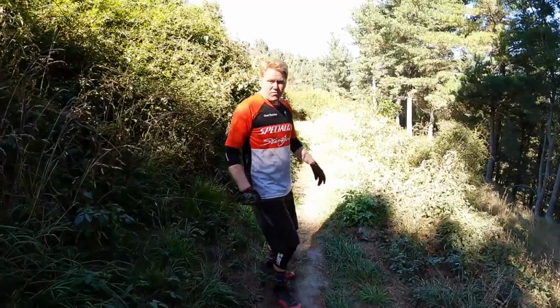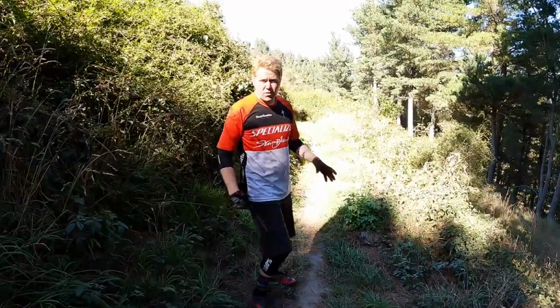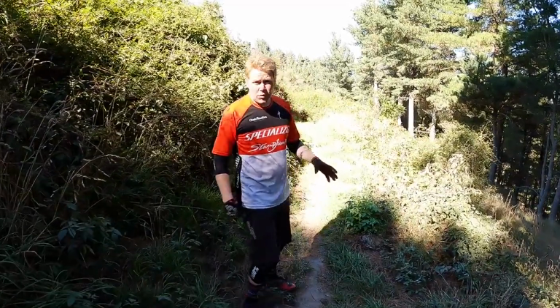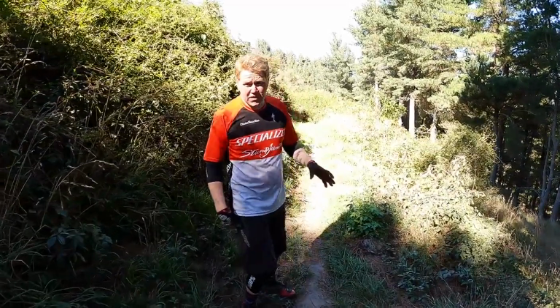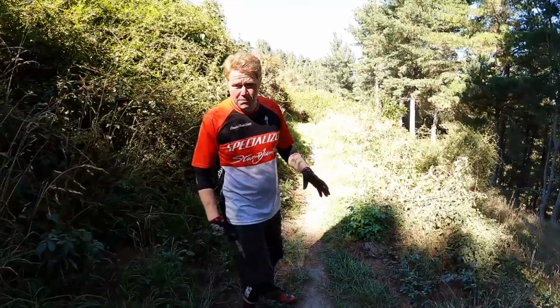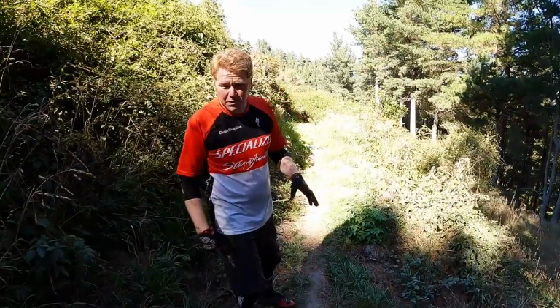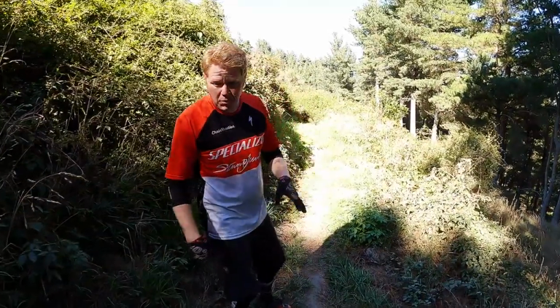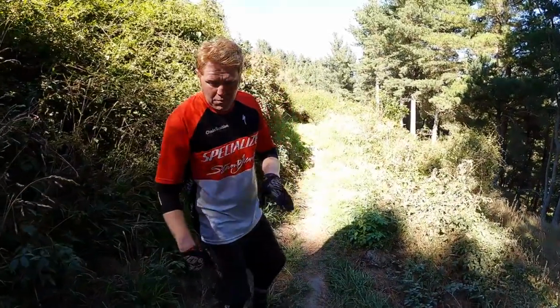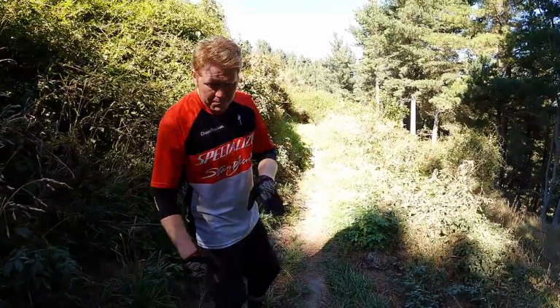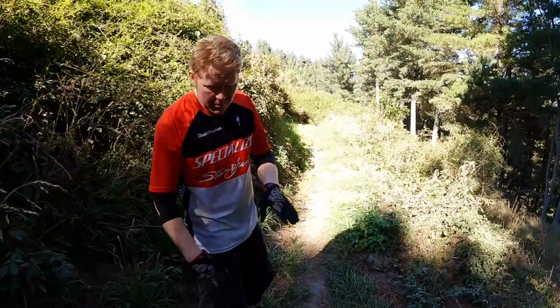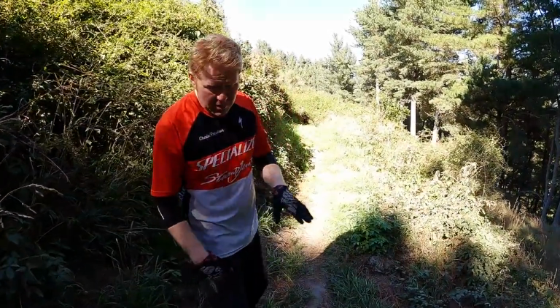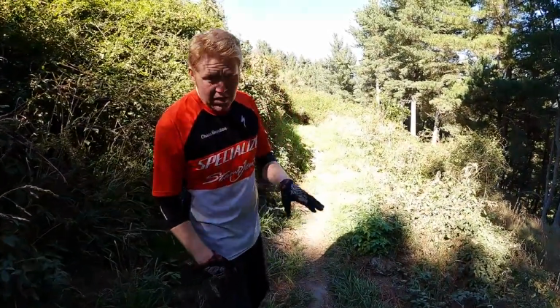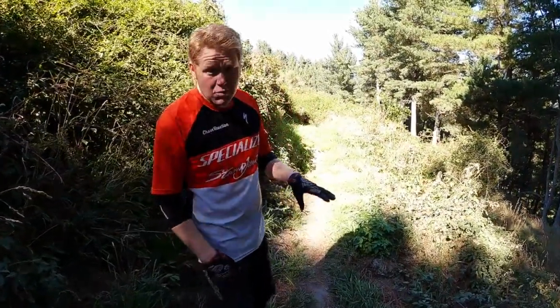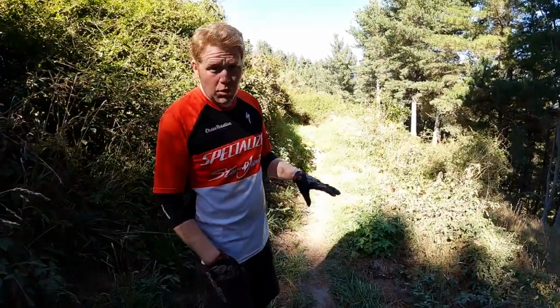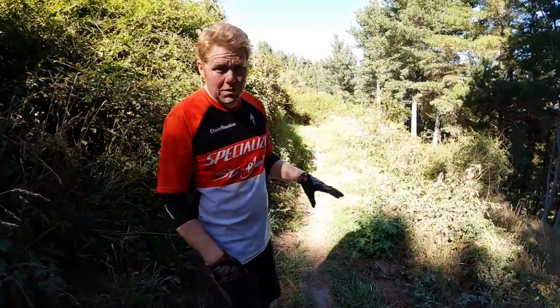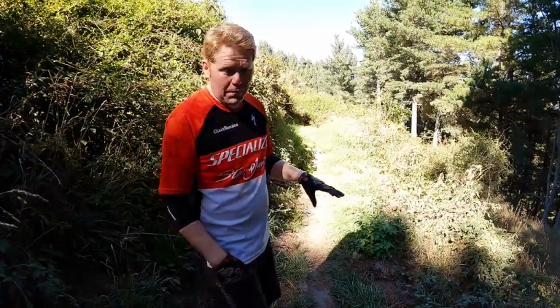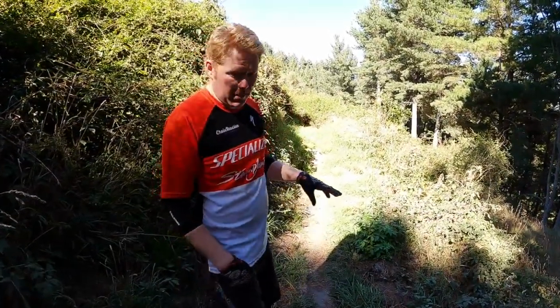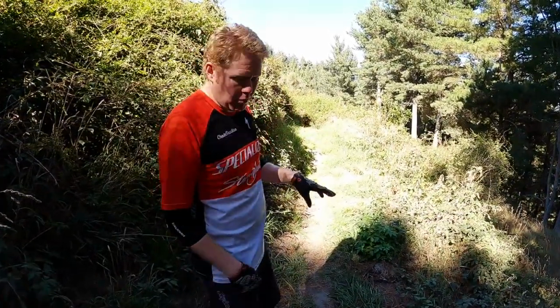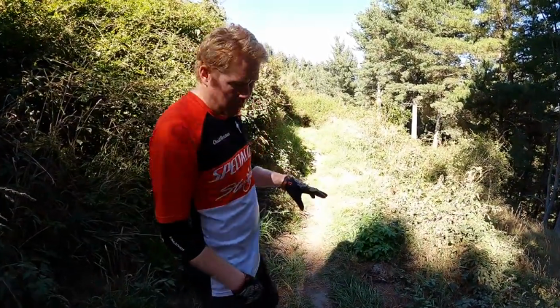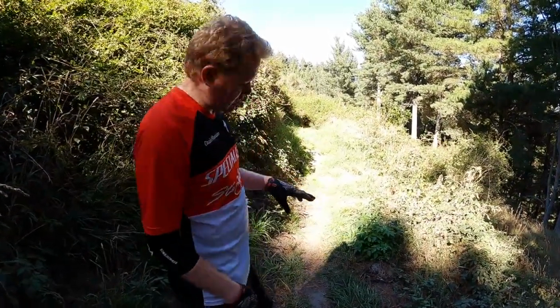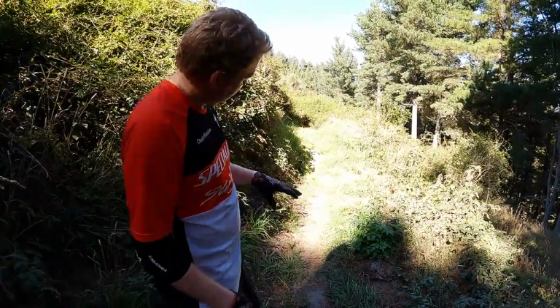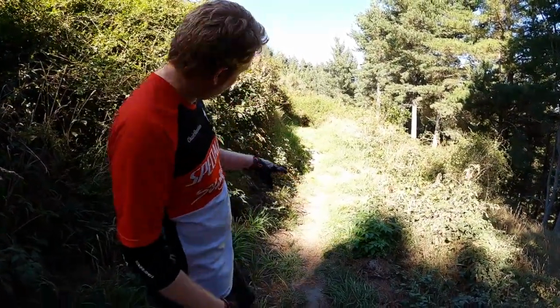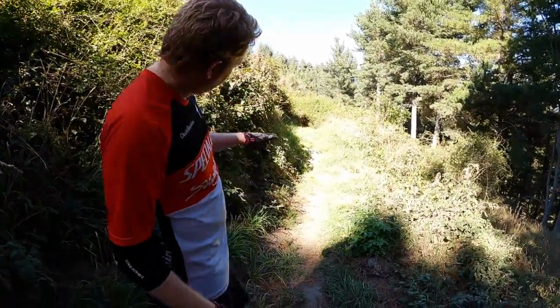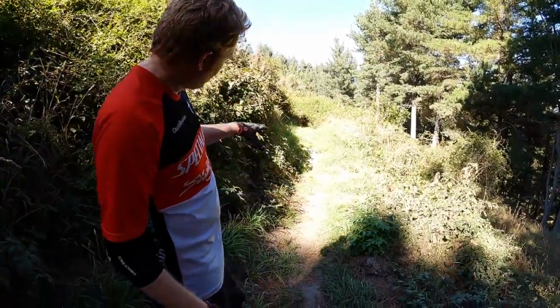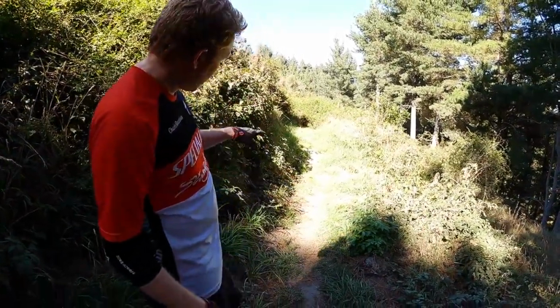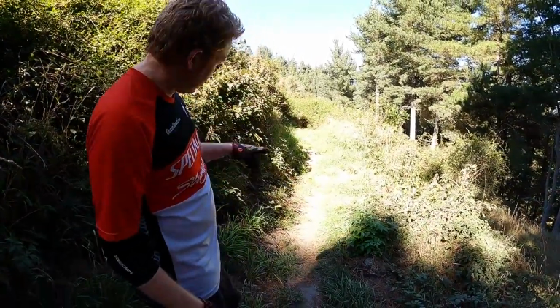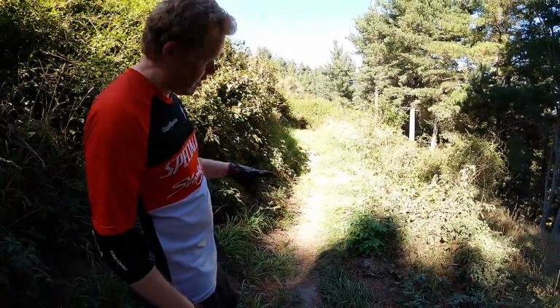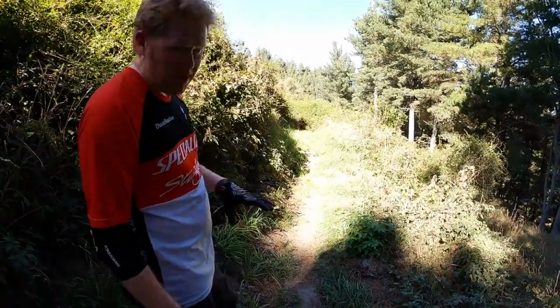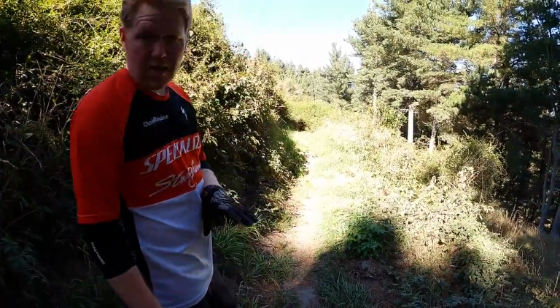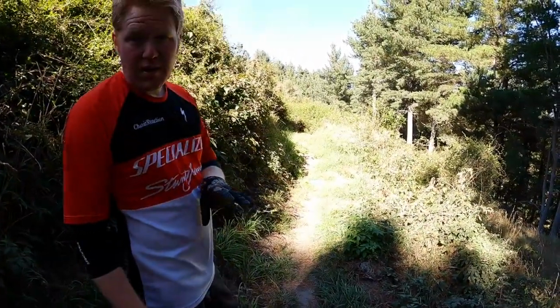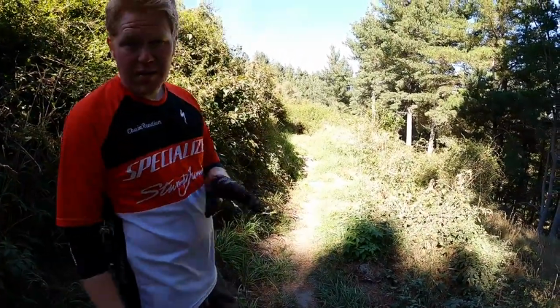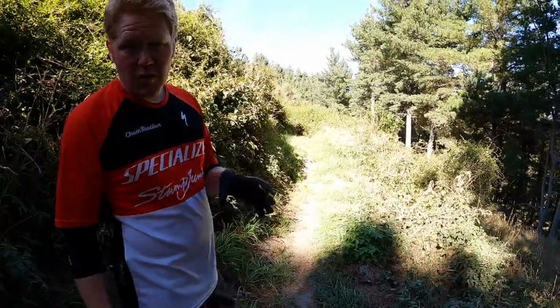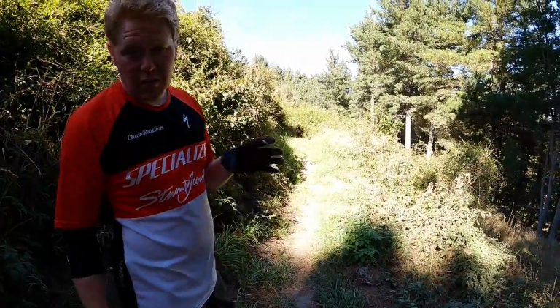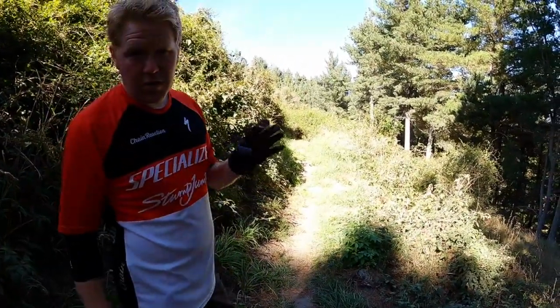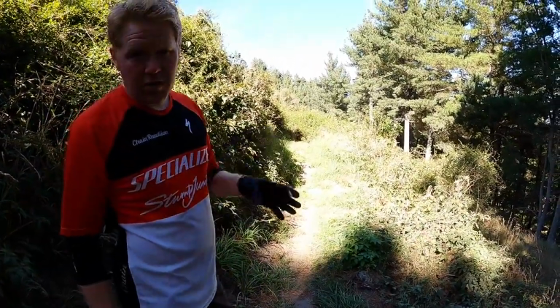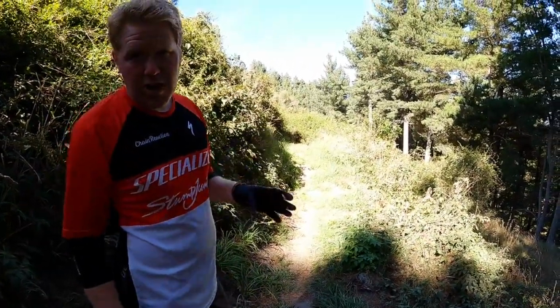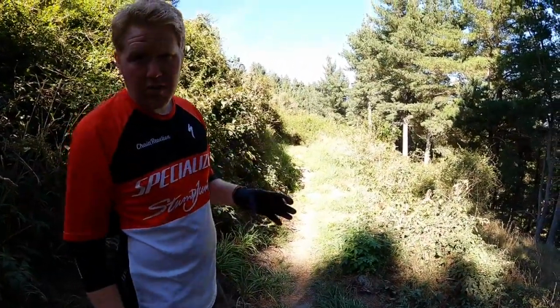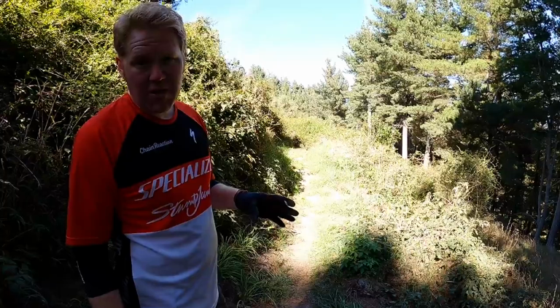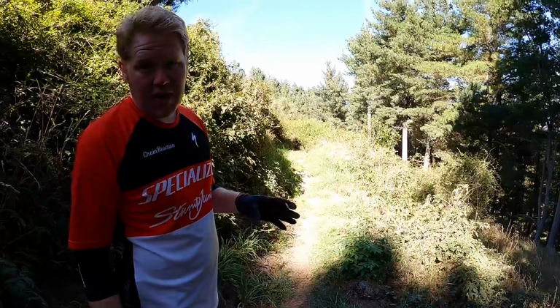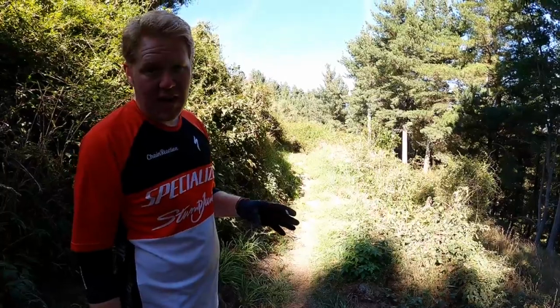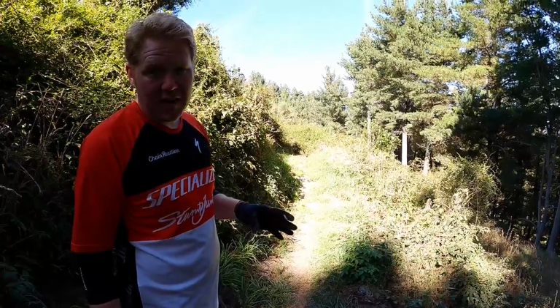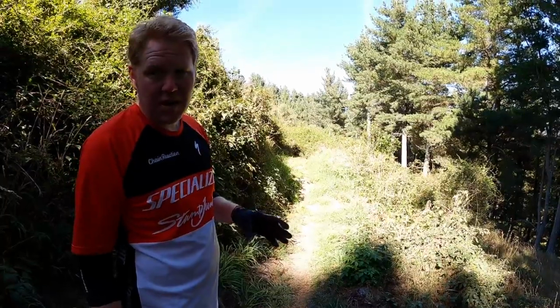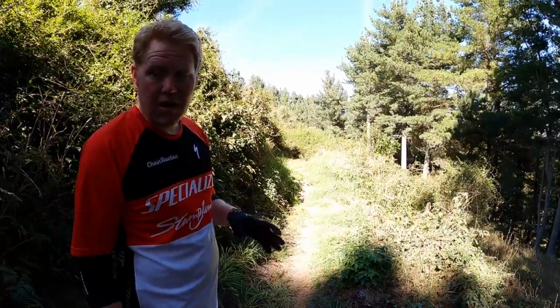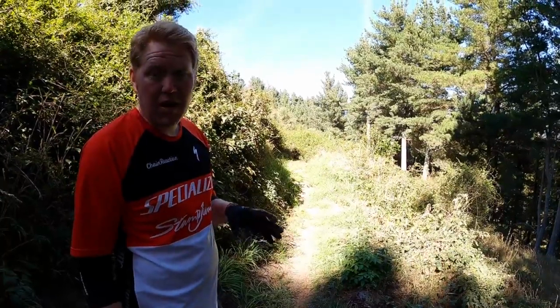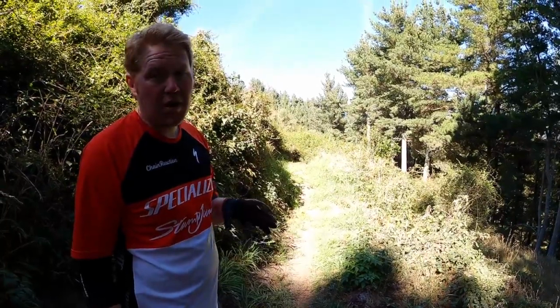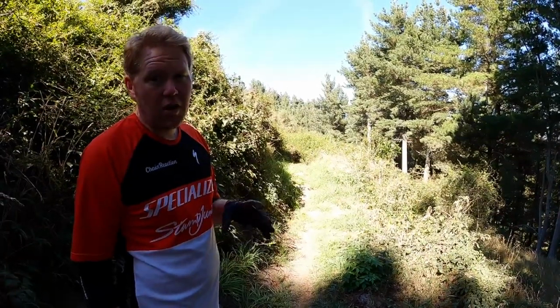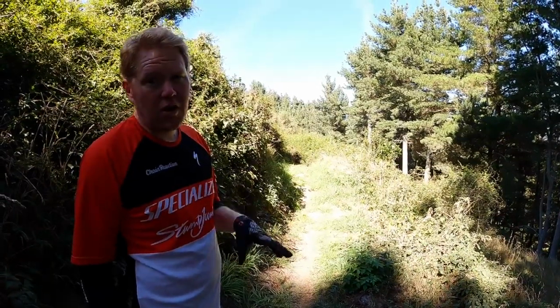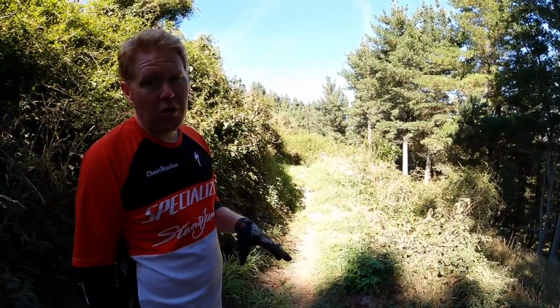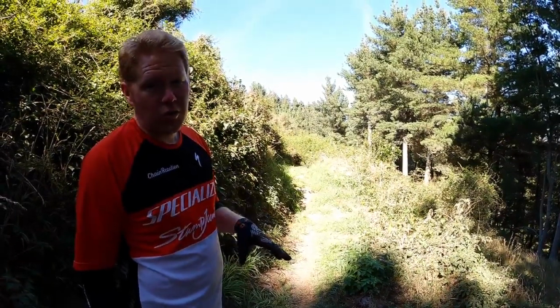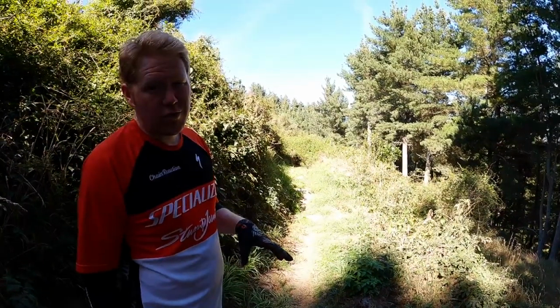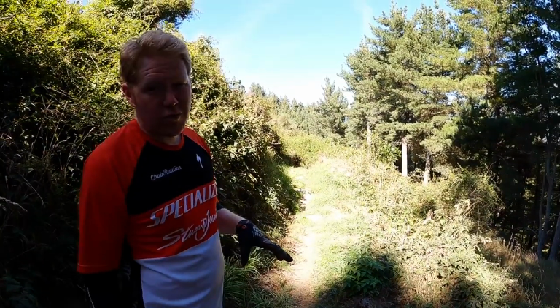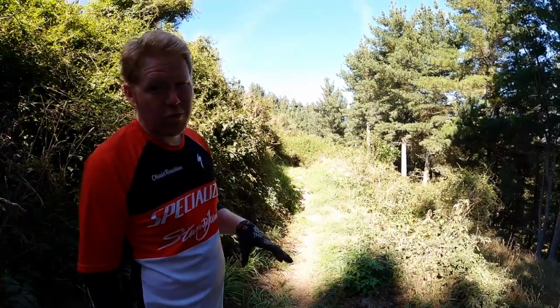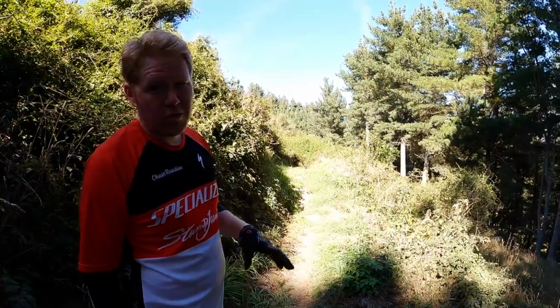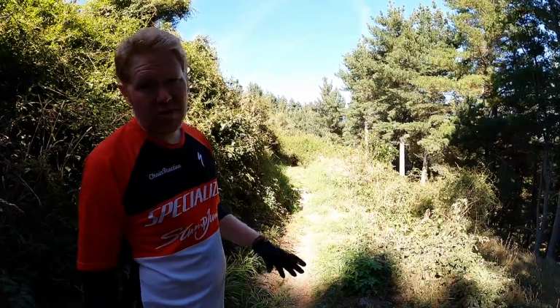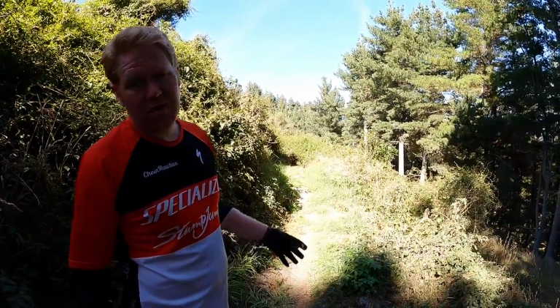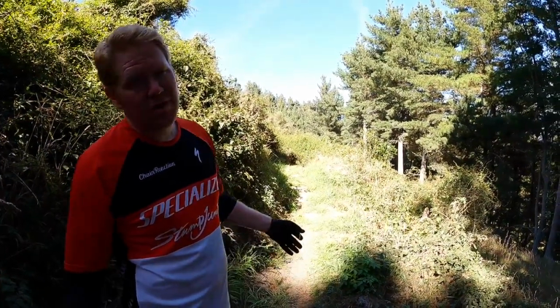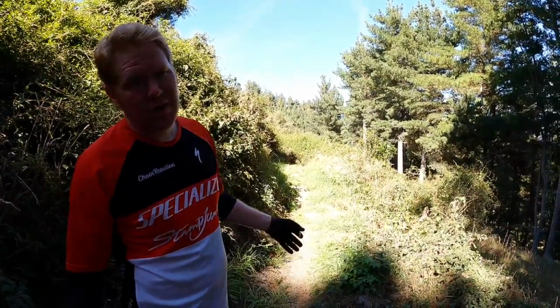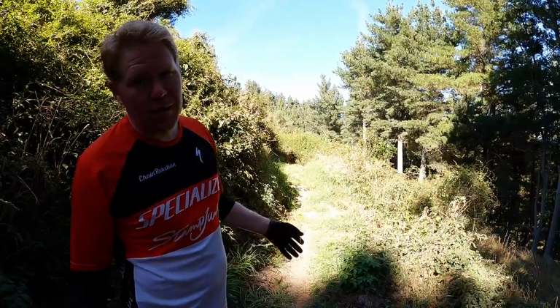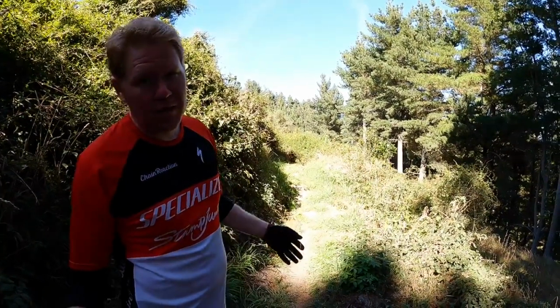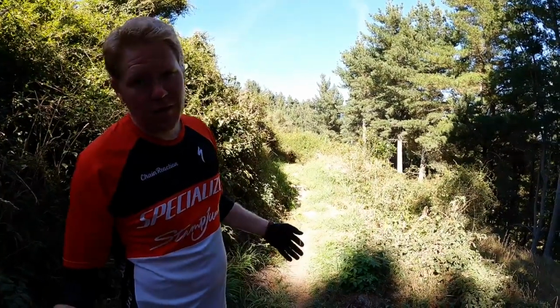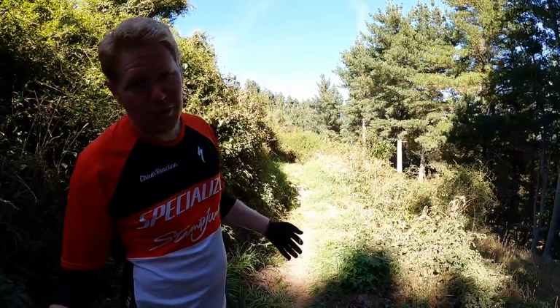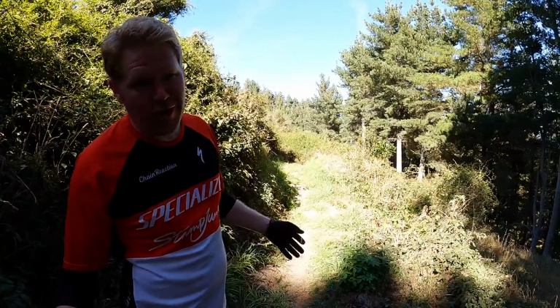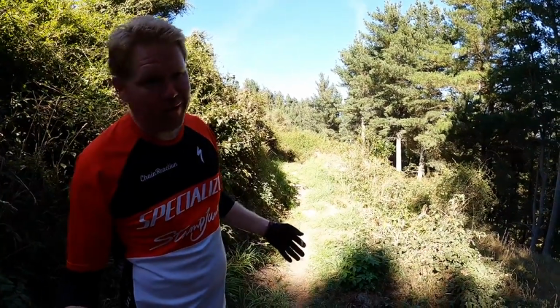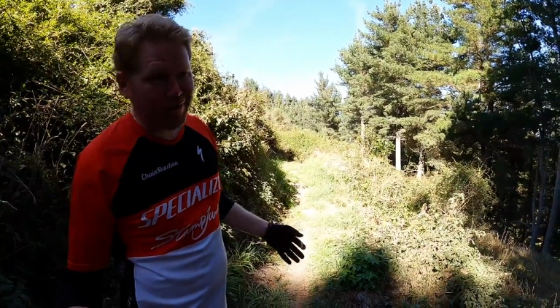After that big berm, it is a wee bit uphill and straight. So you're either going to crank really hard or just cruise — it's not a race.